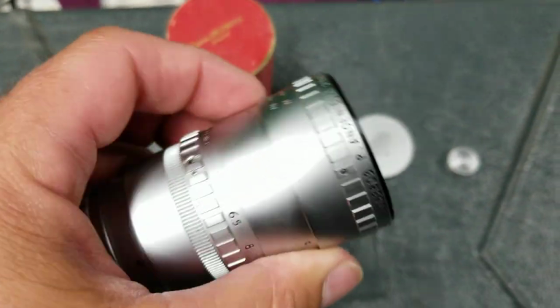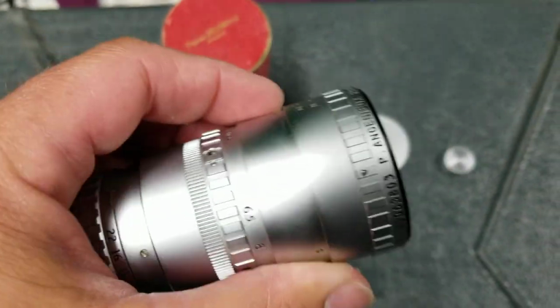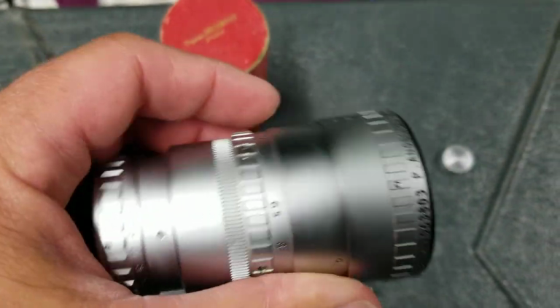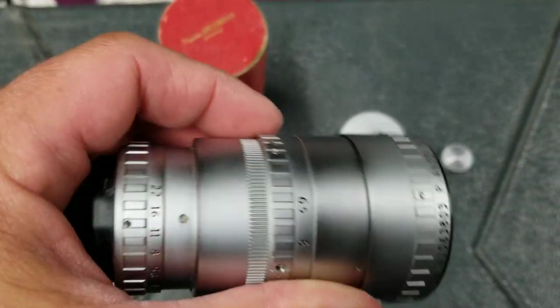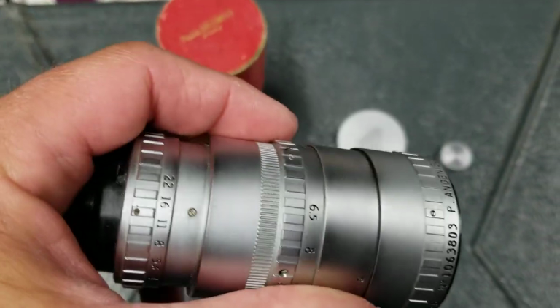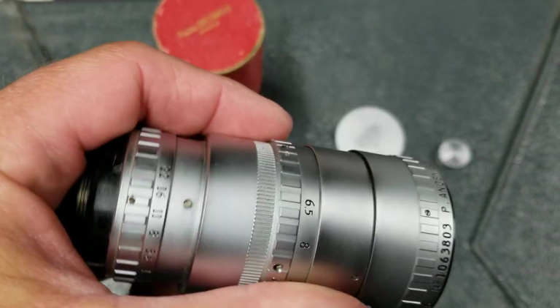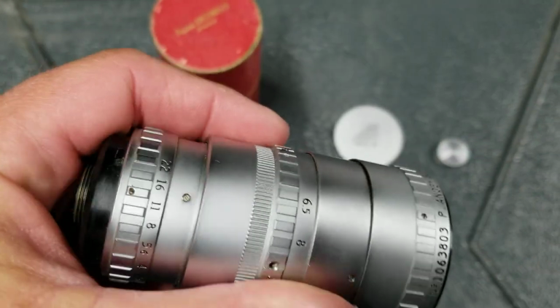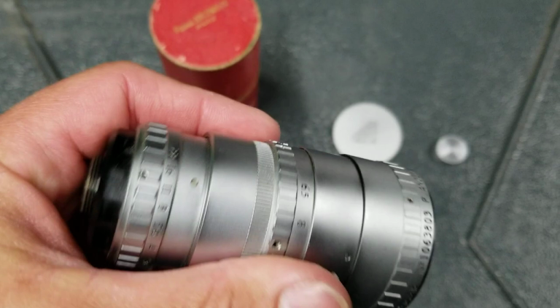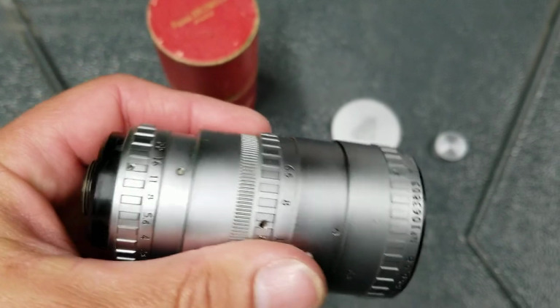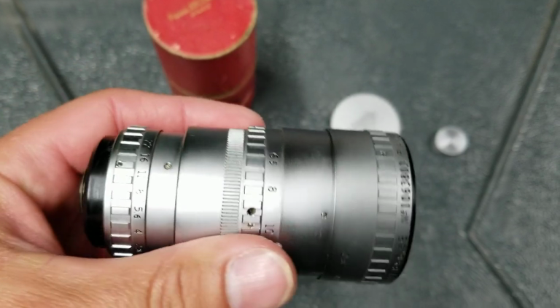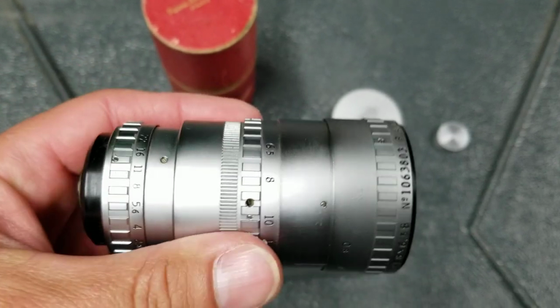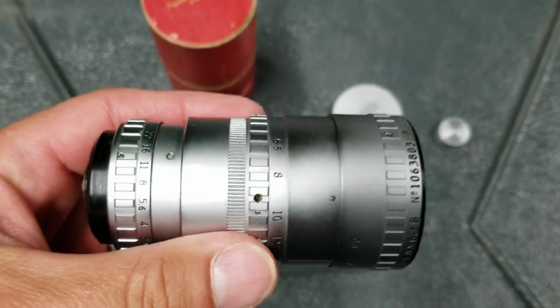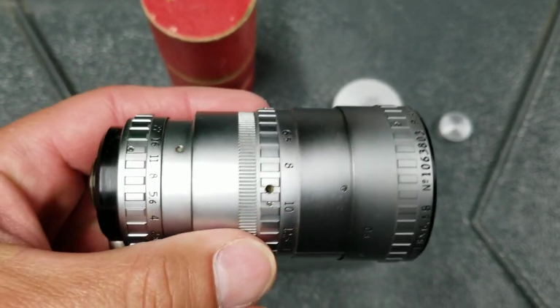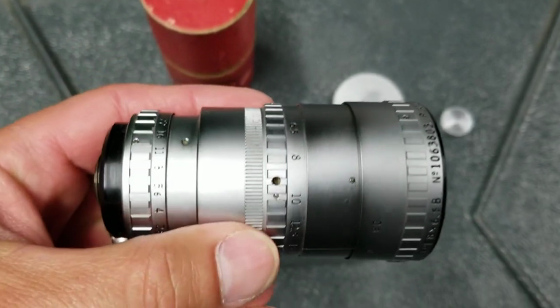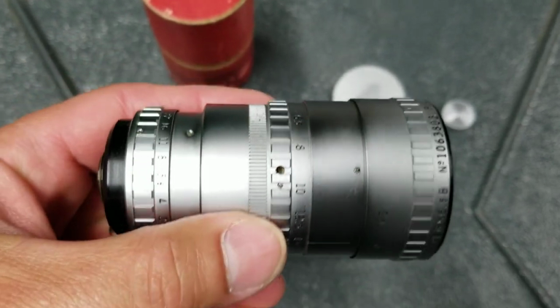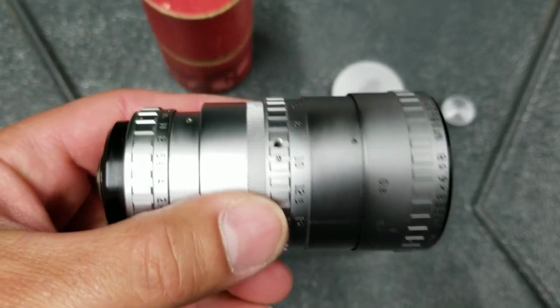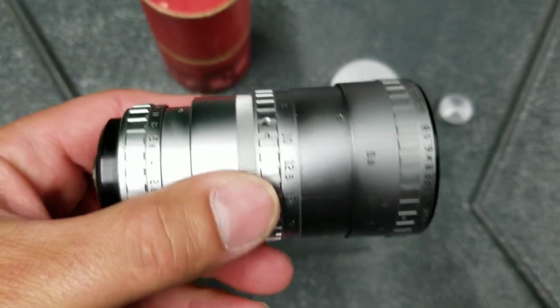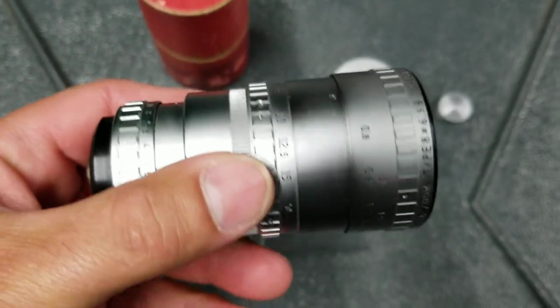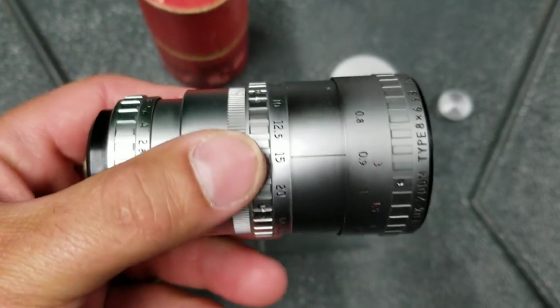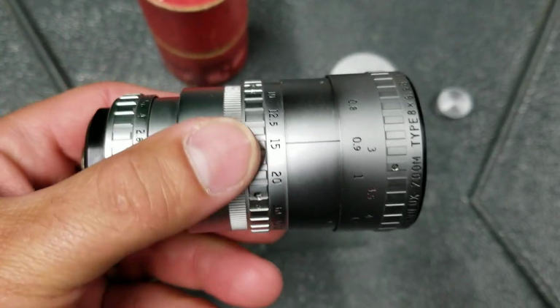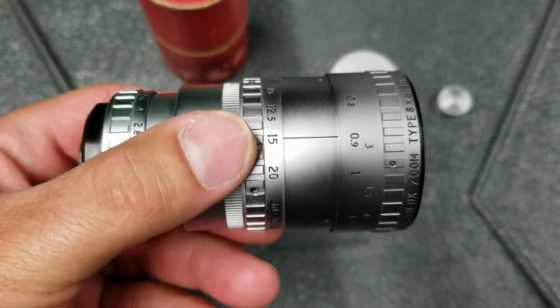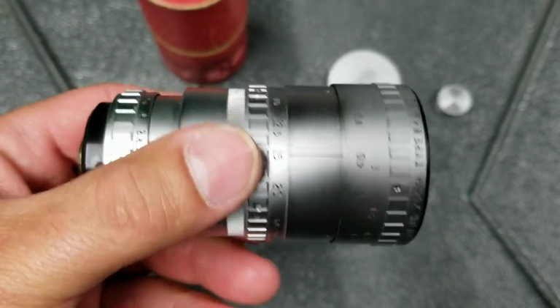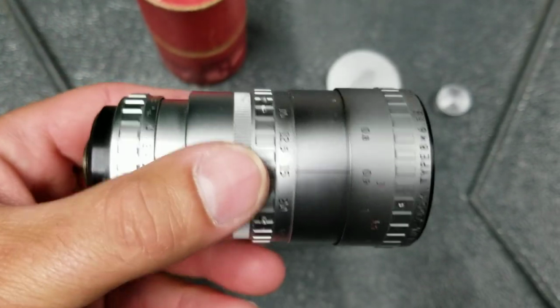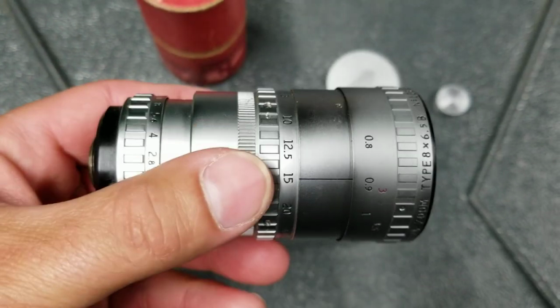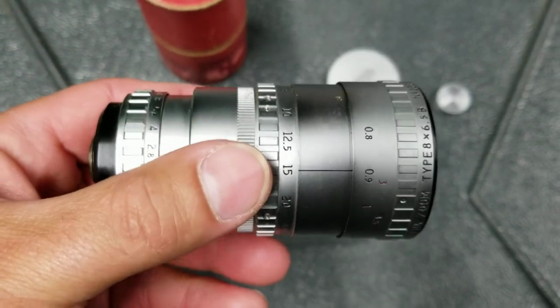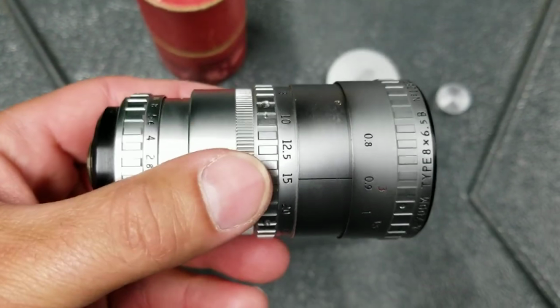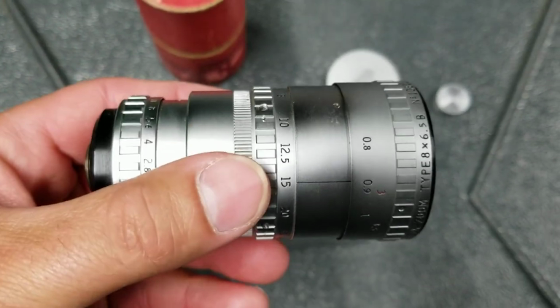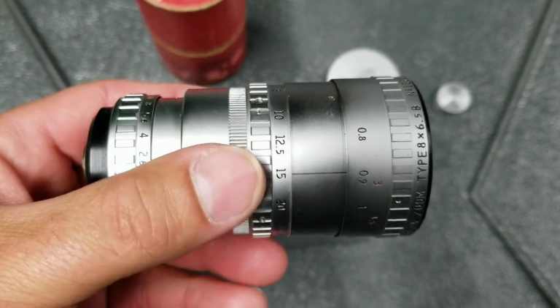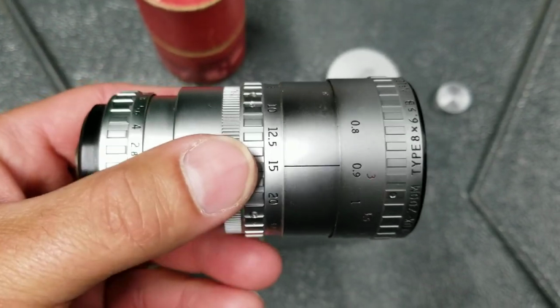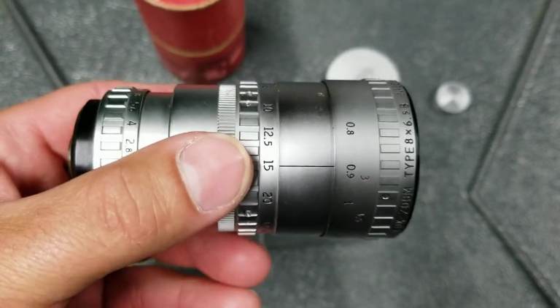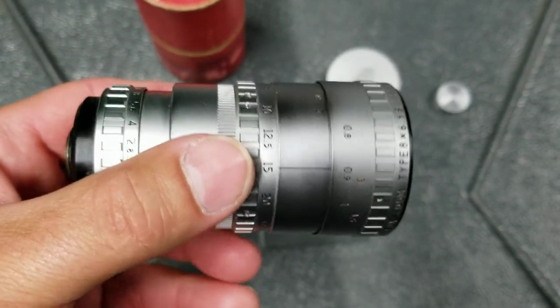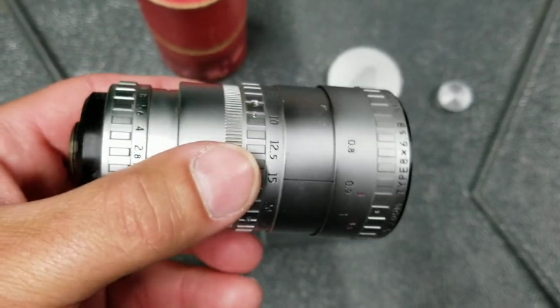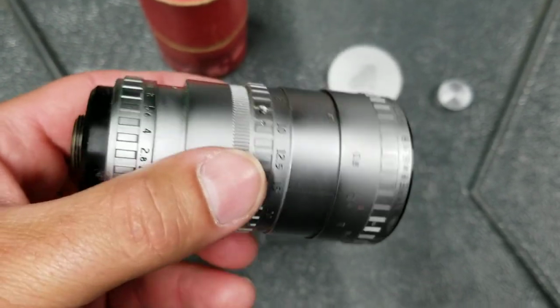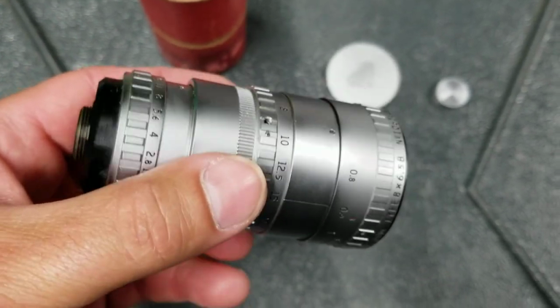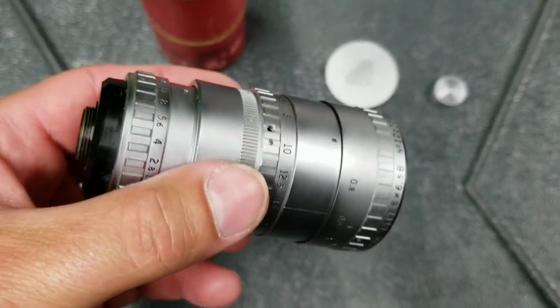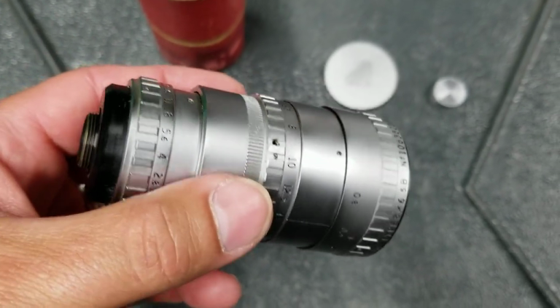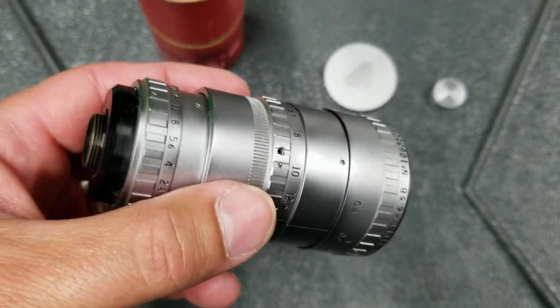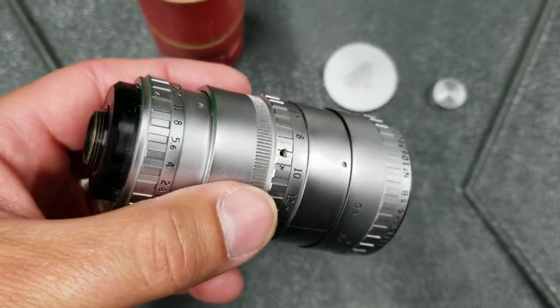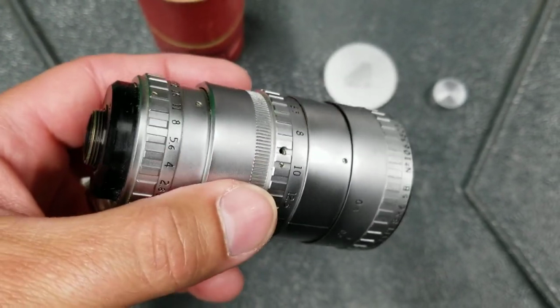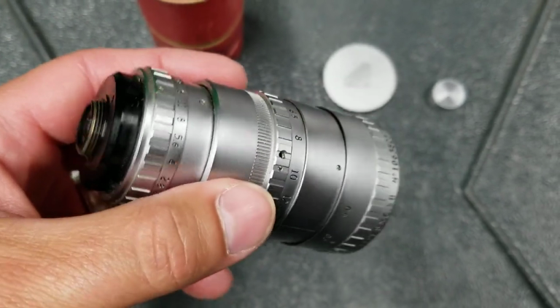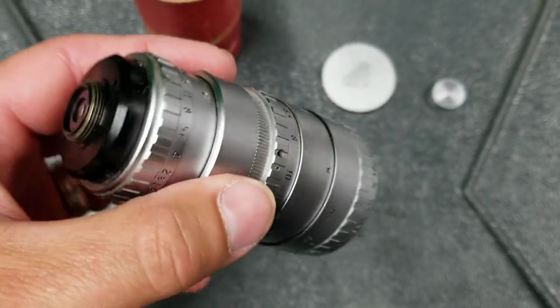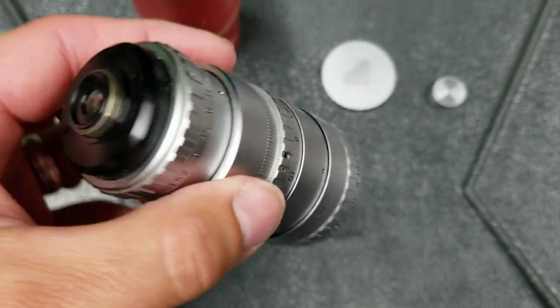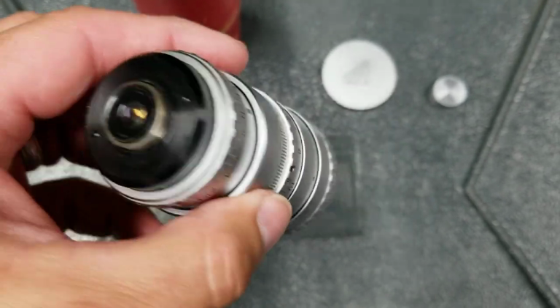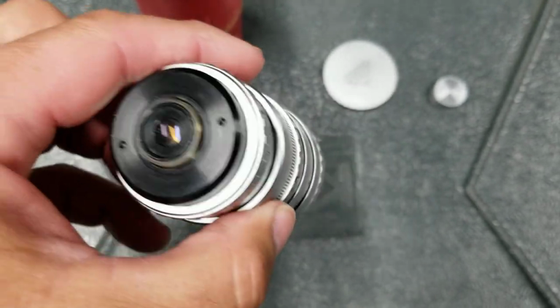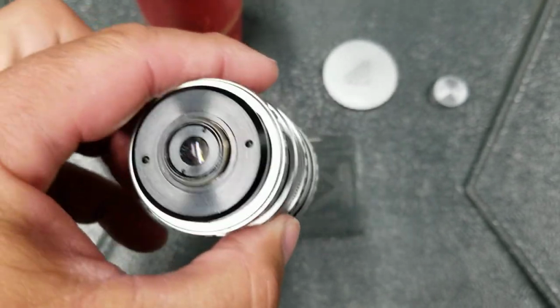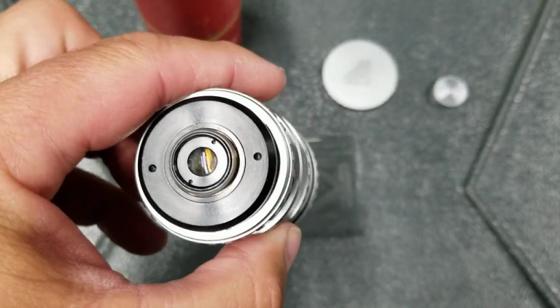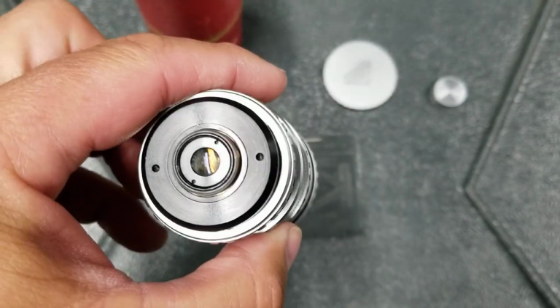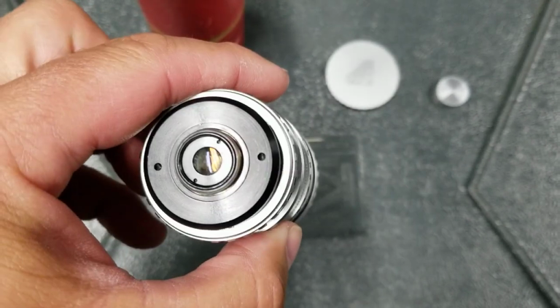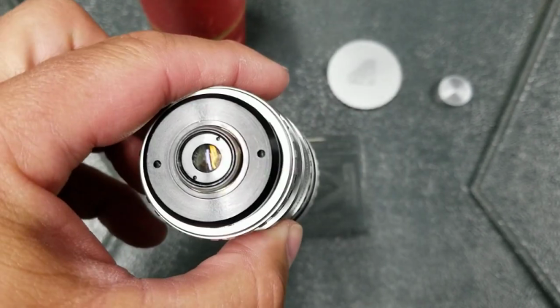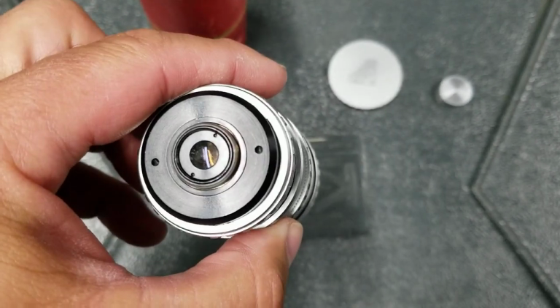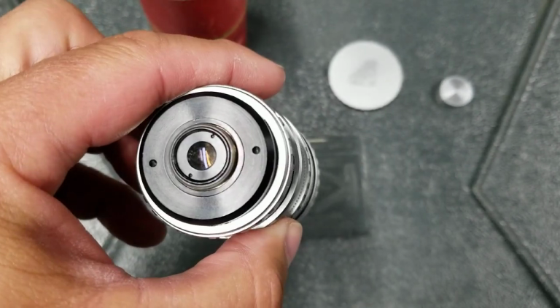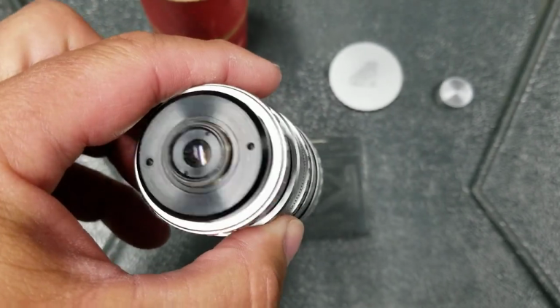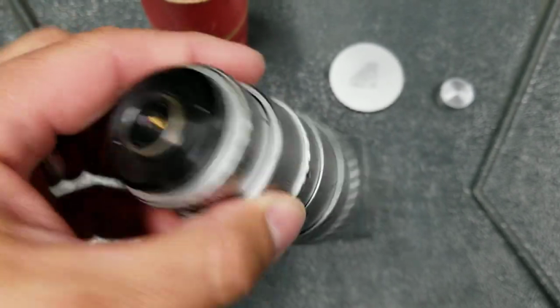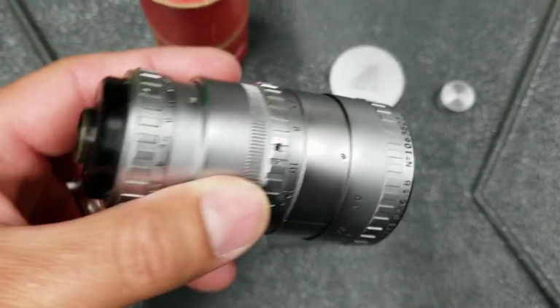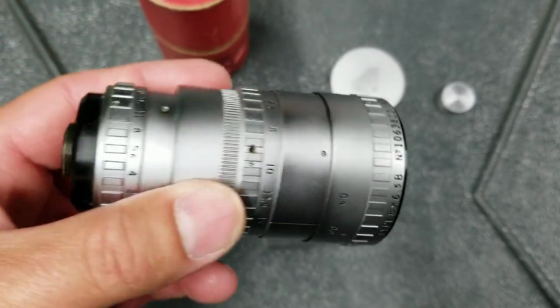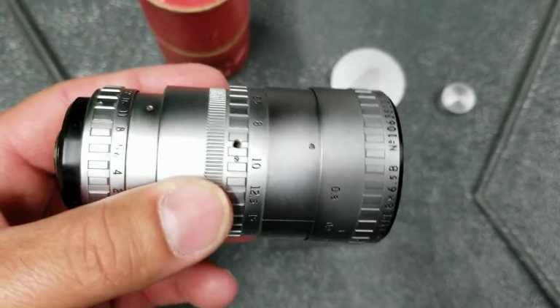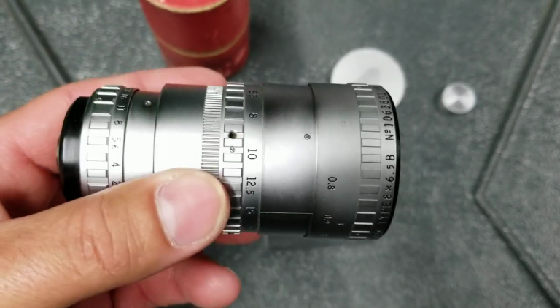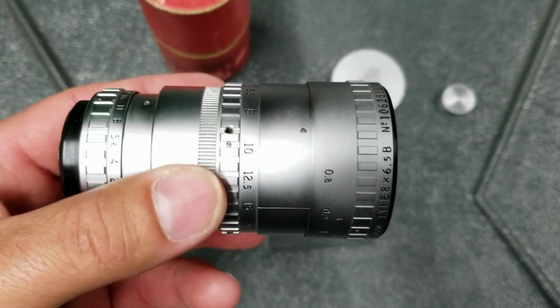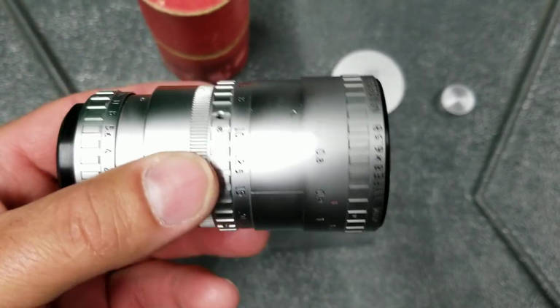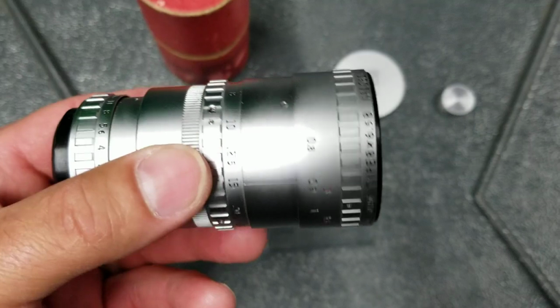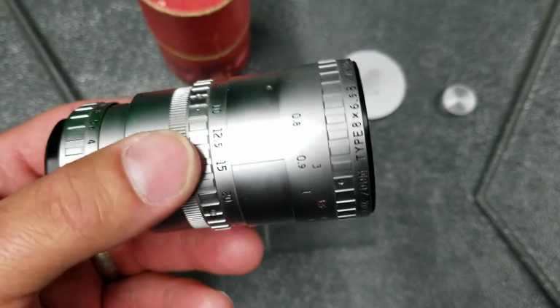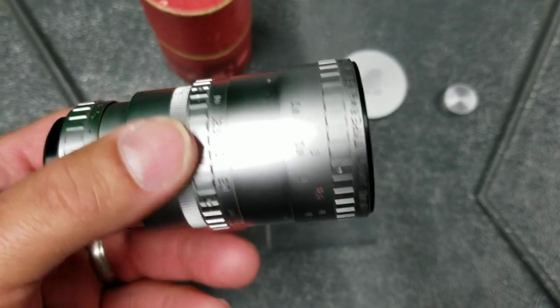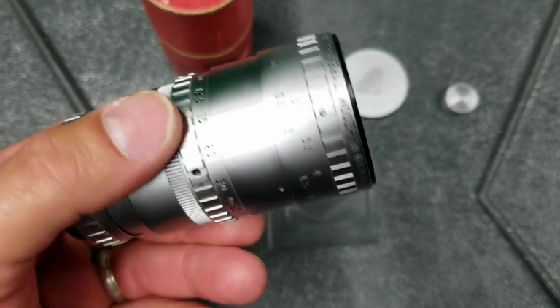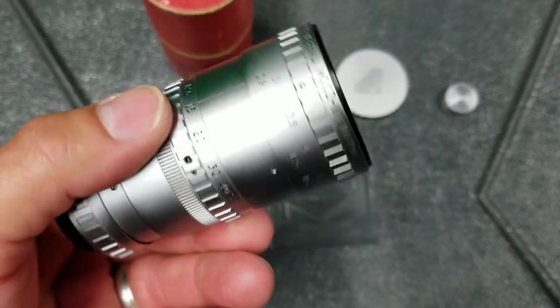Asking 65 bucks for it. I can ship it out, so just let me know.